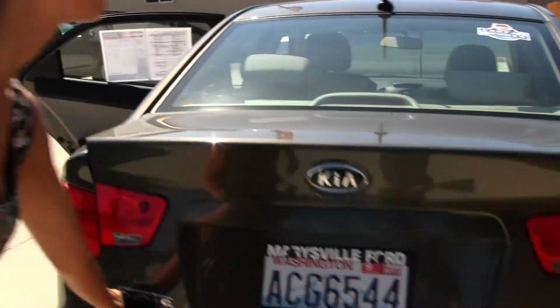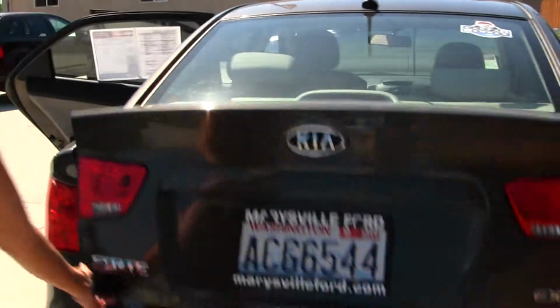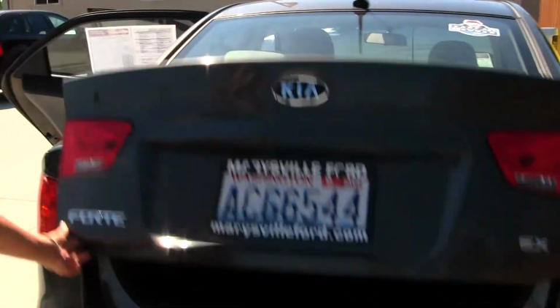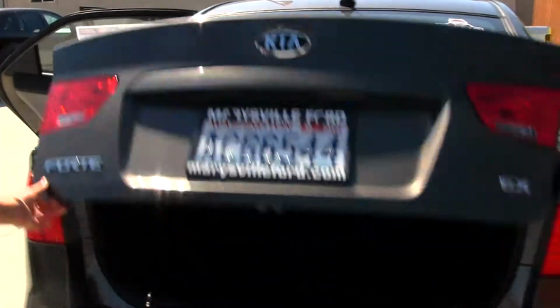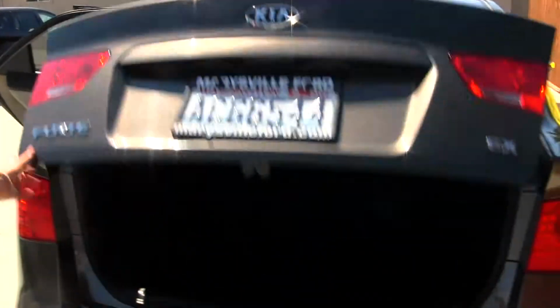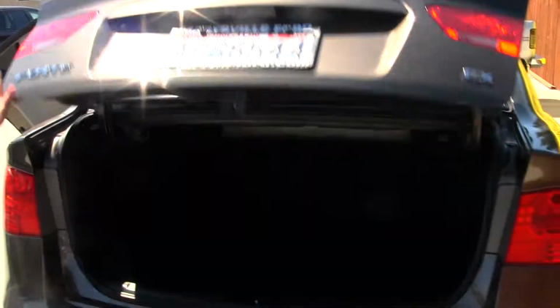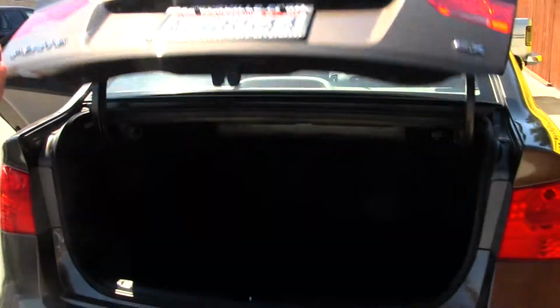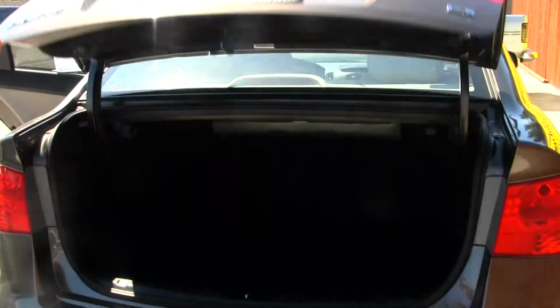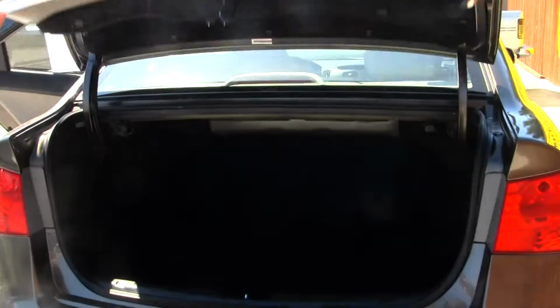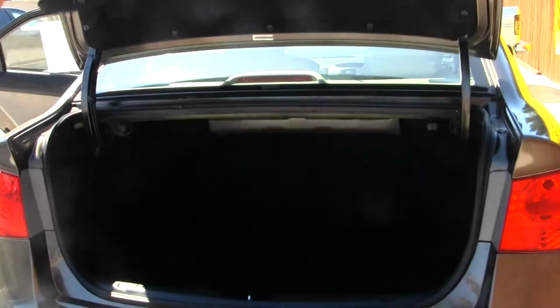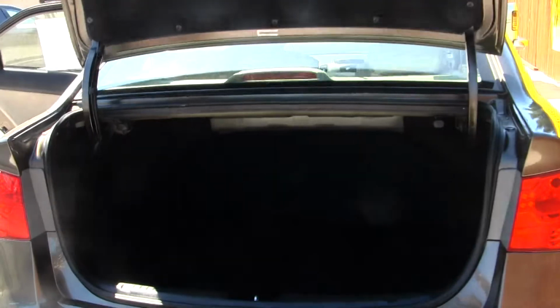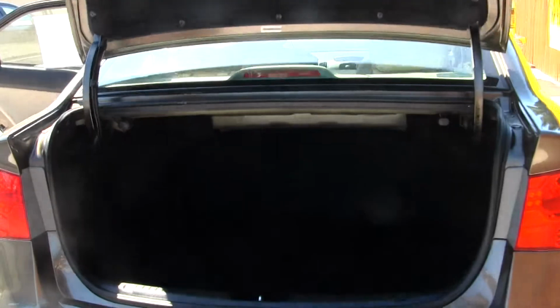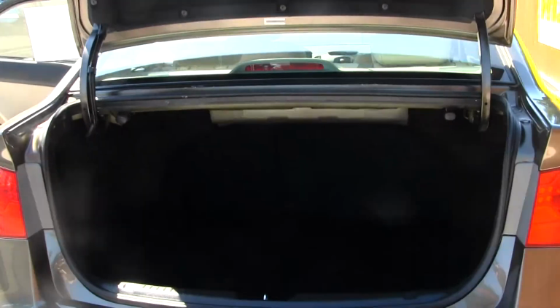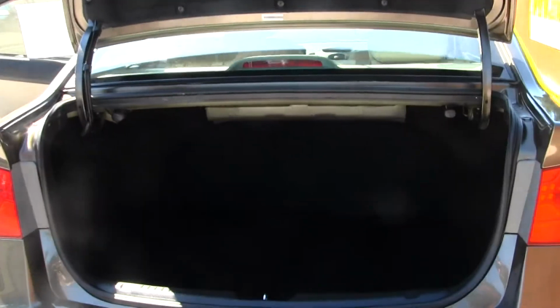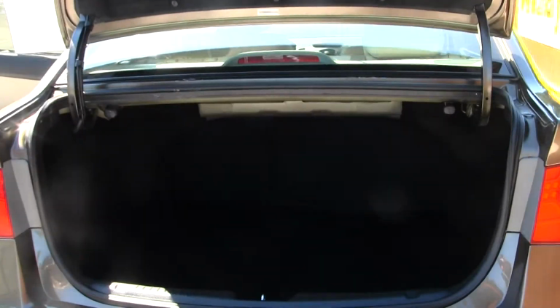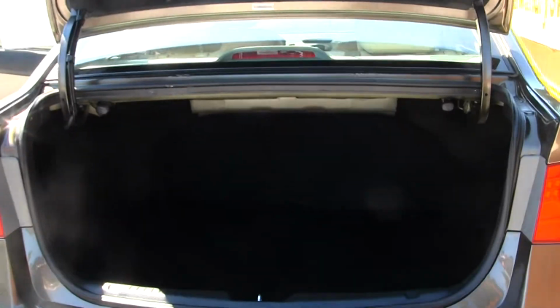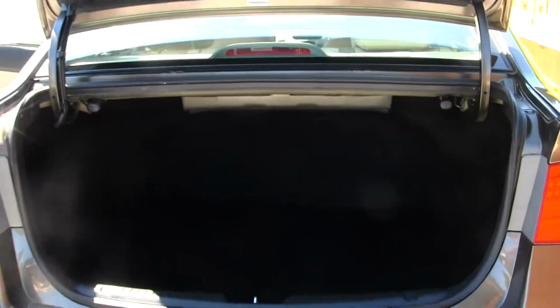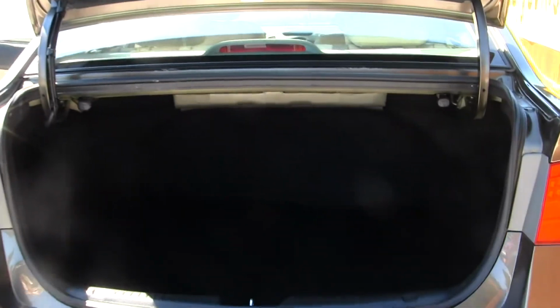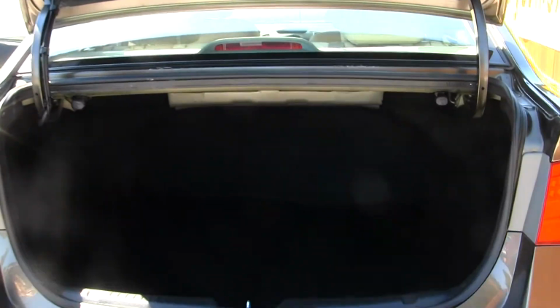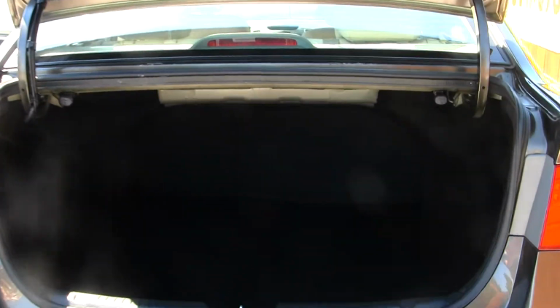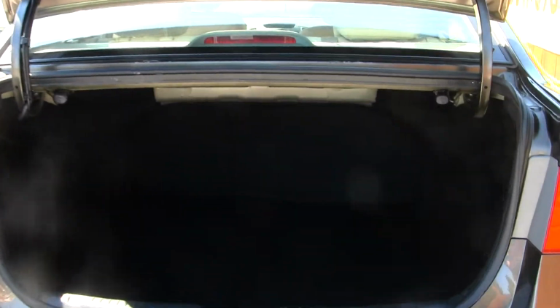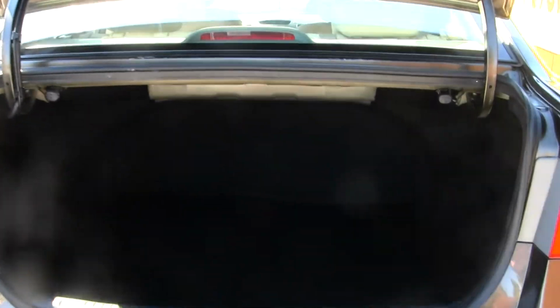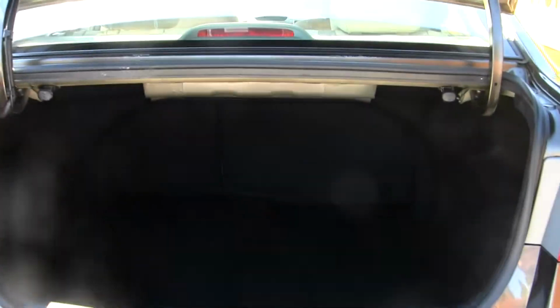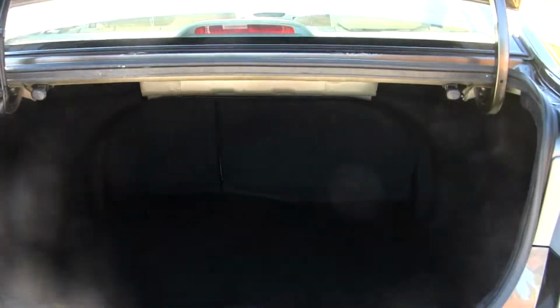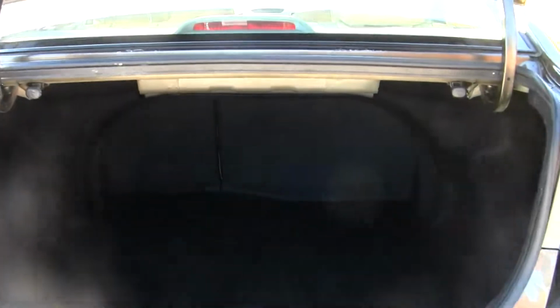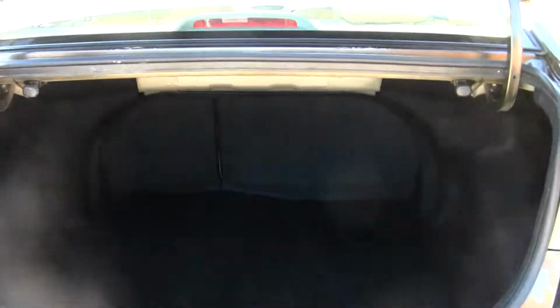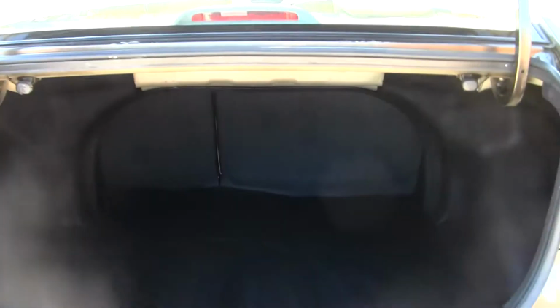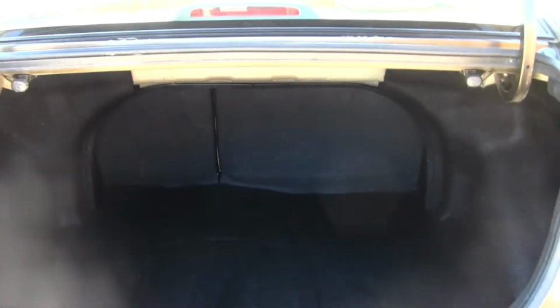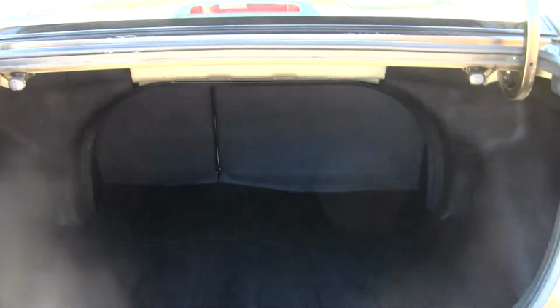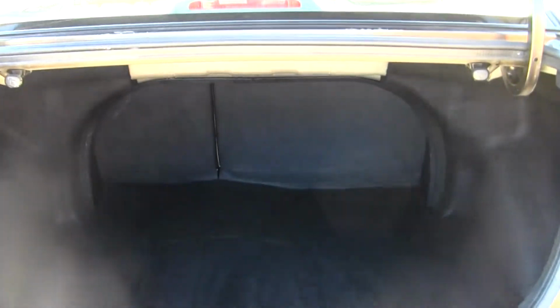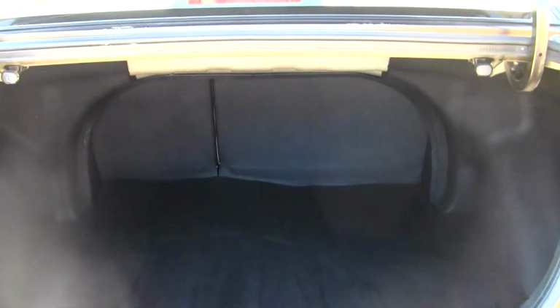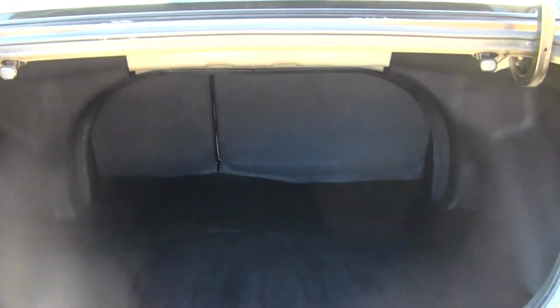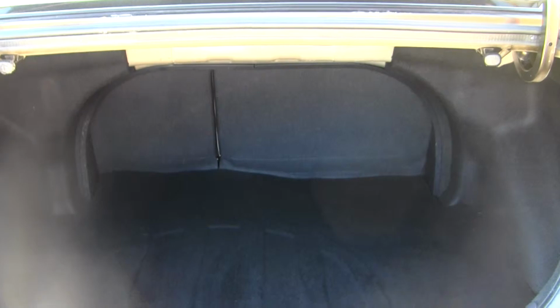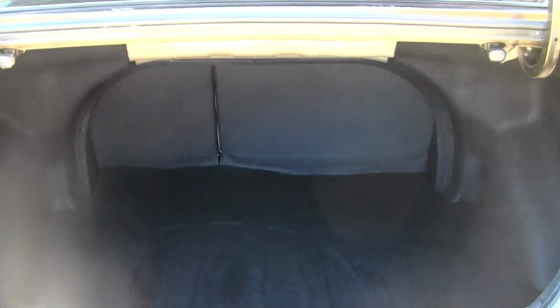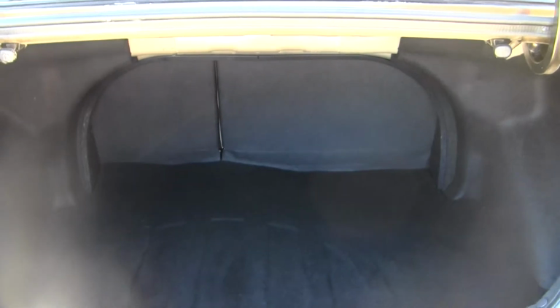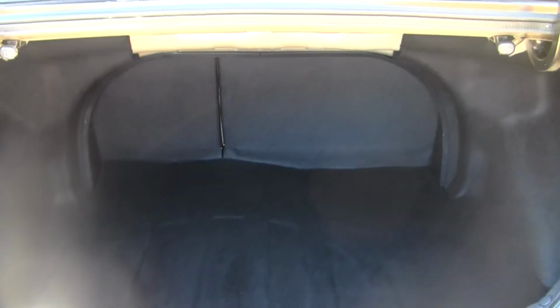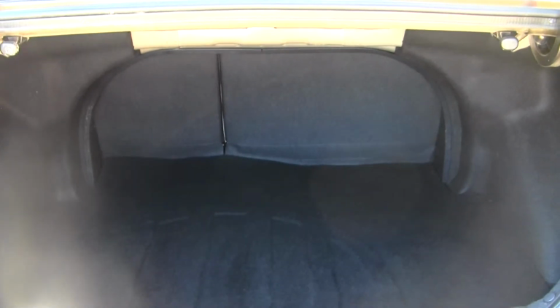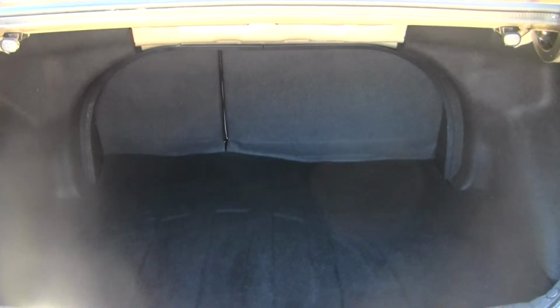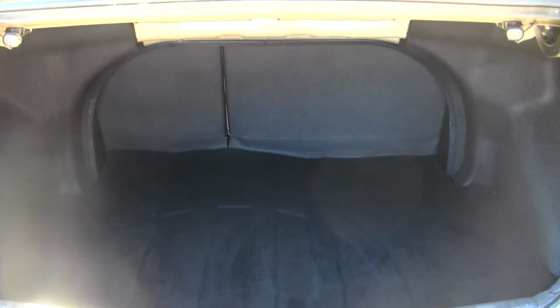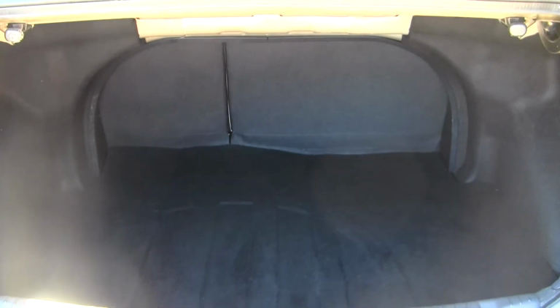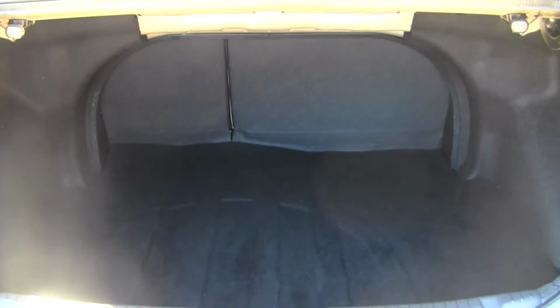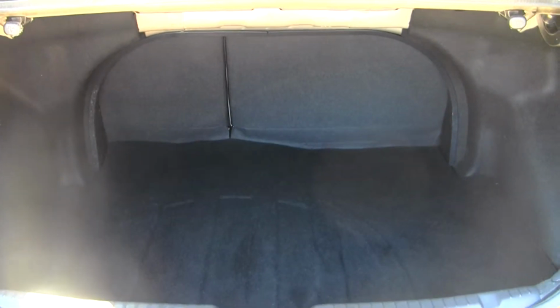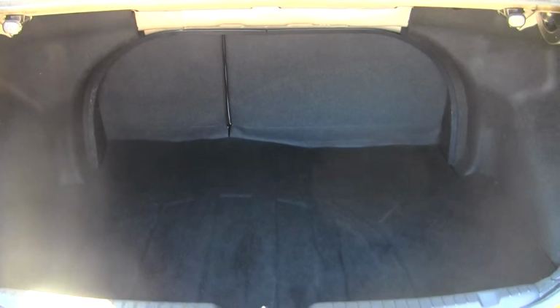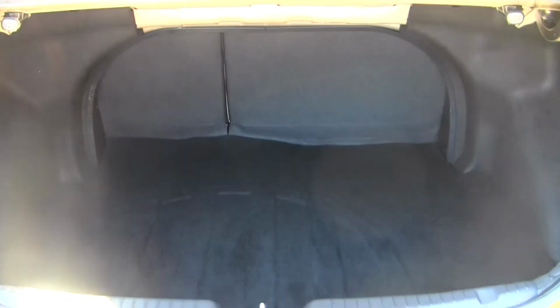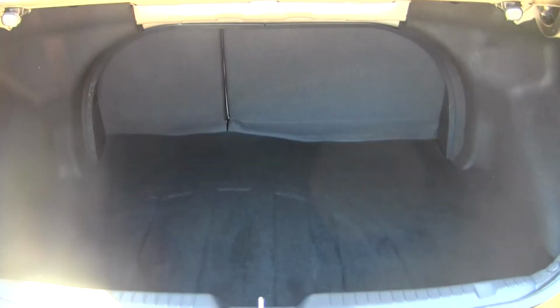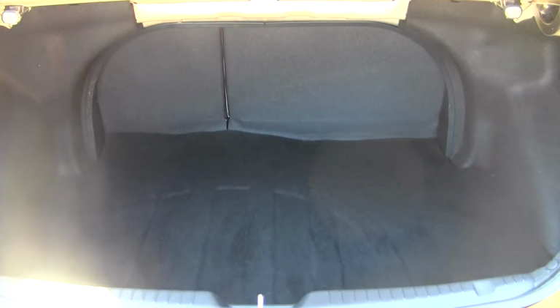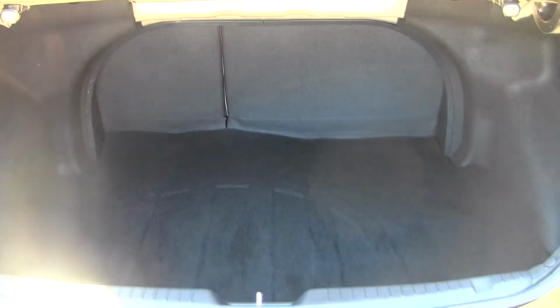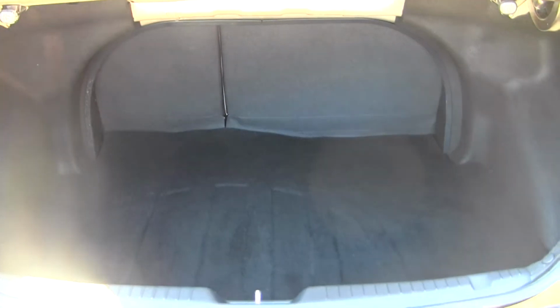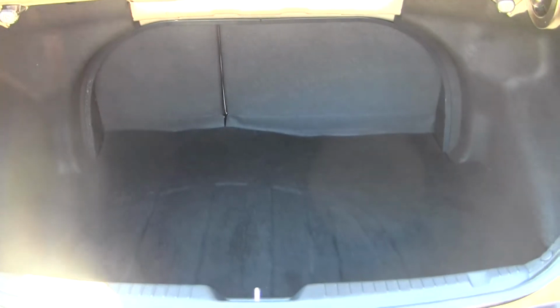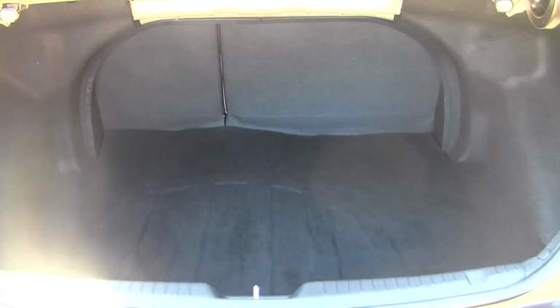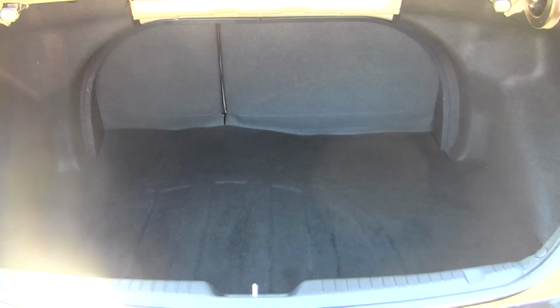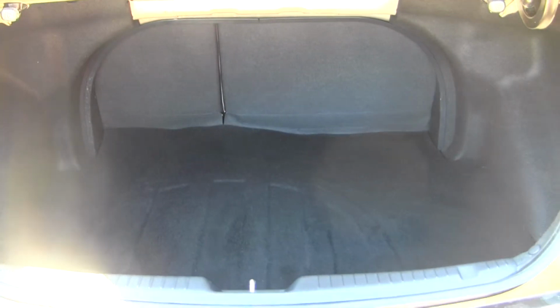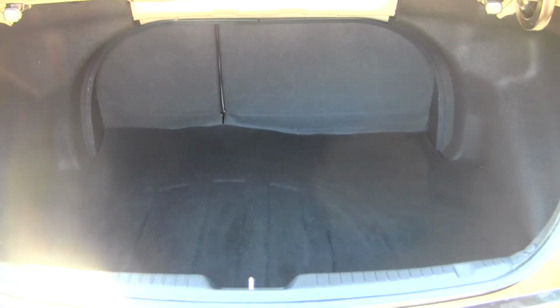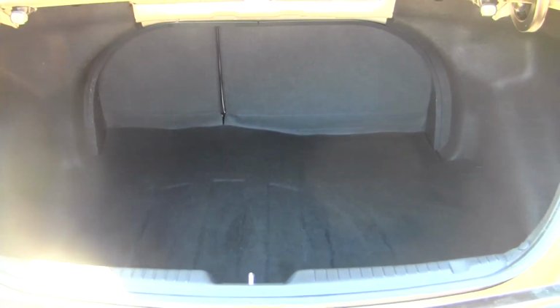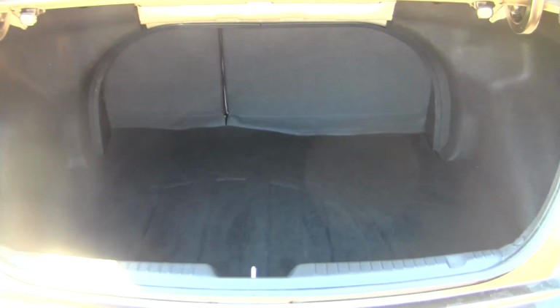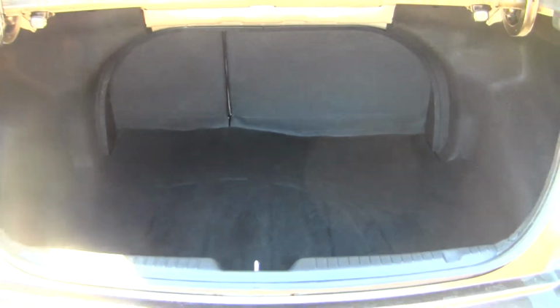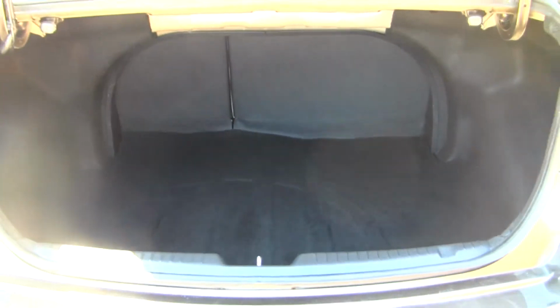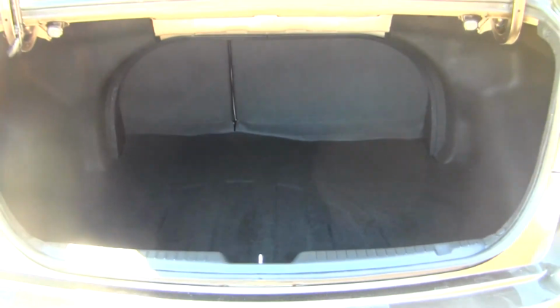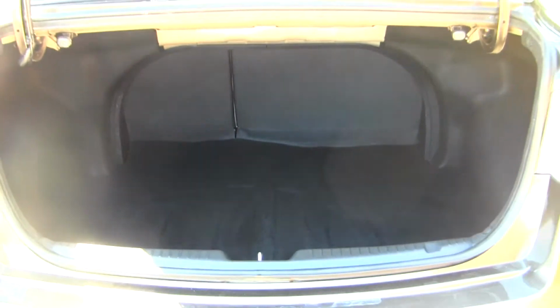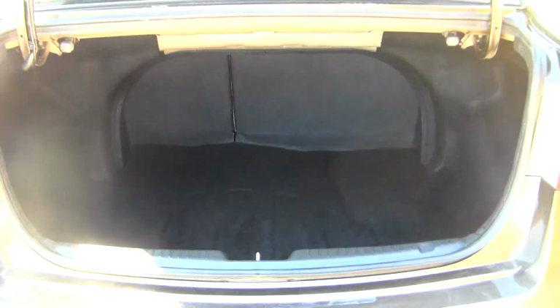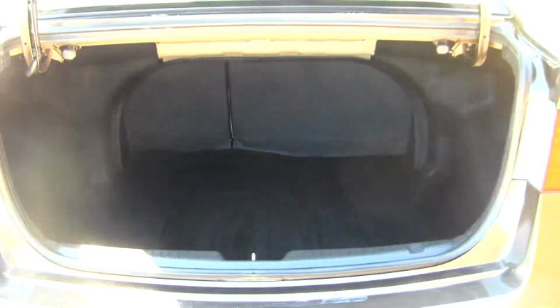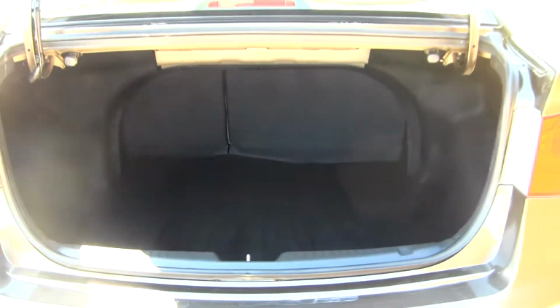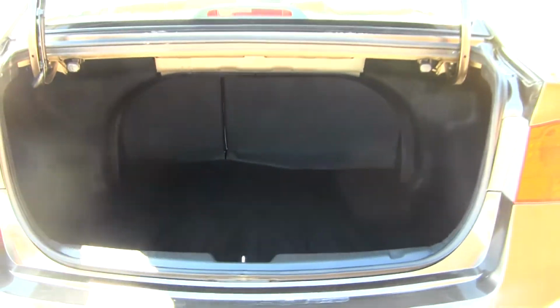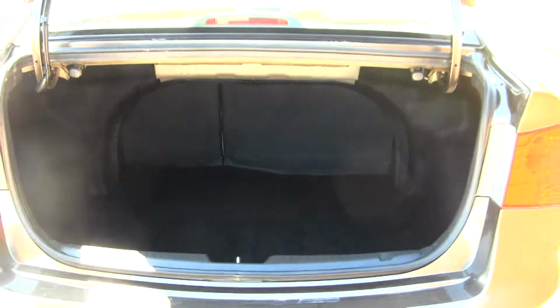This vehicle is Carfax One Owner. Tons of space here in your cargo area, and it's very easy to fold those seats down for extra space.